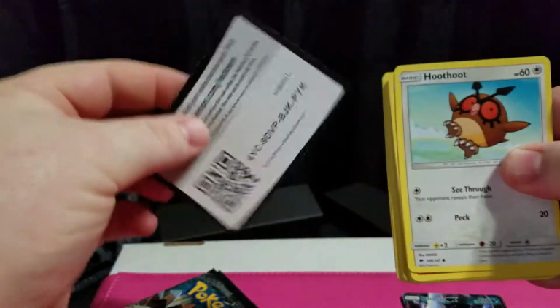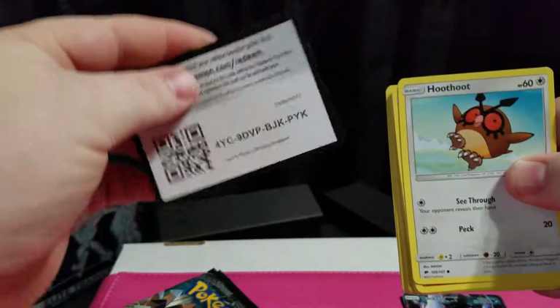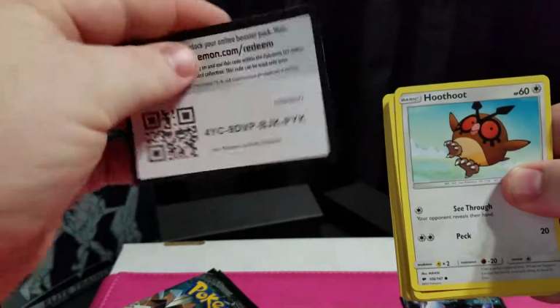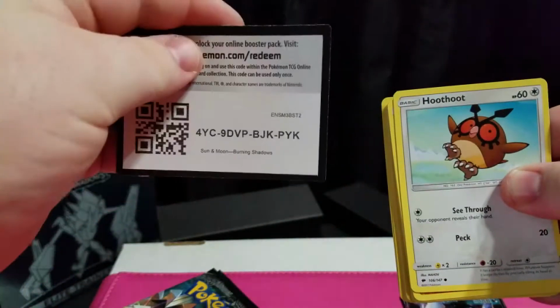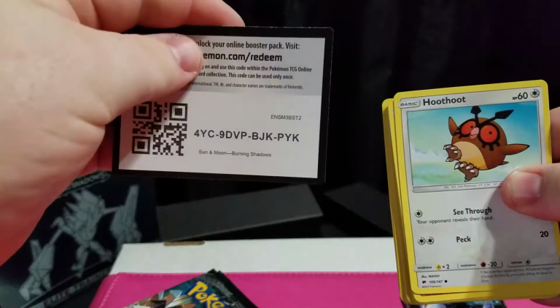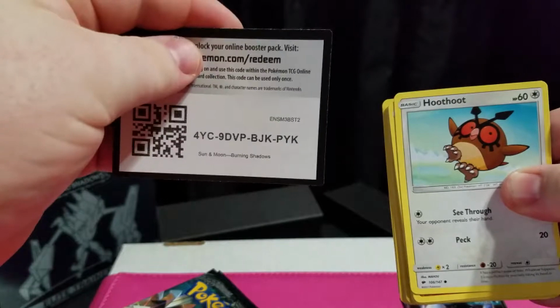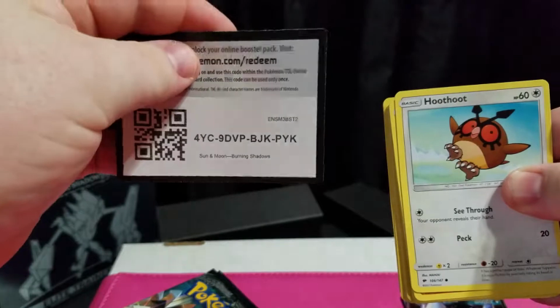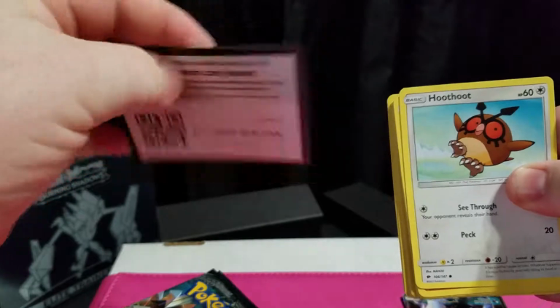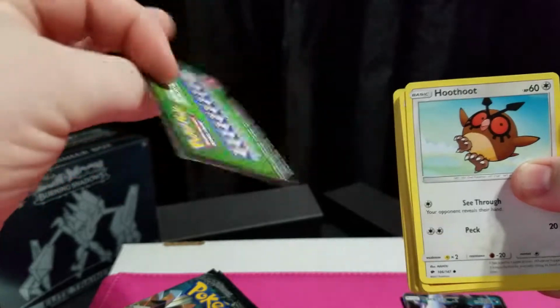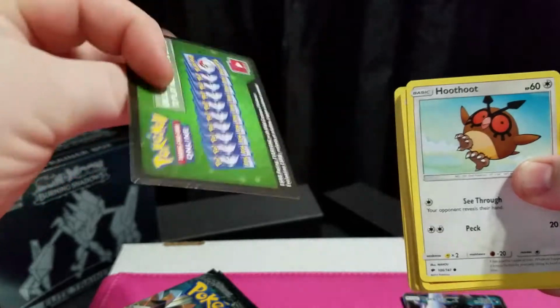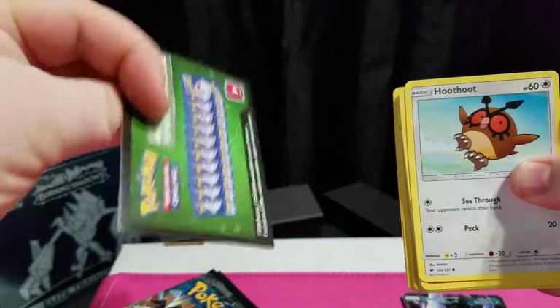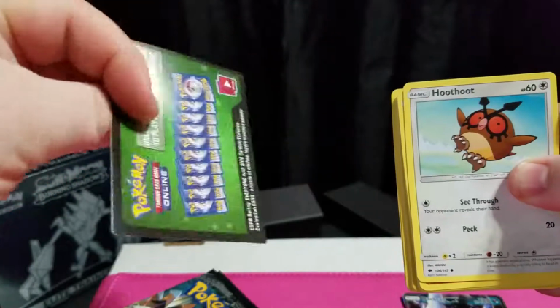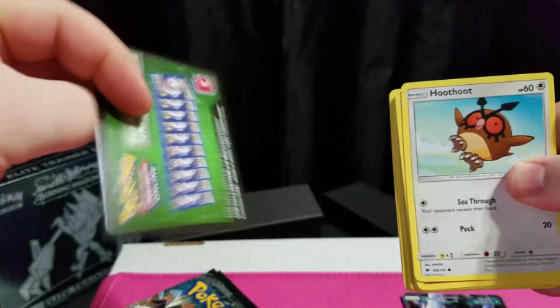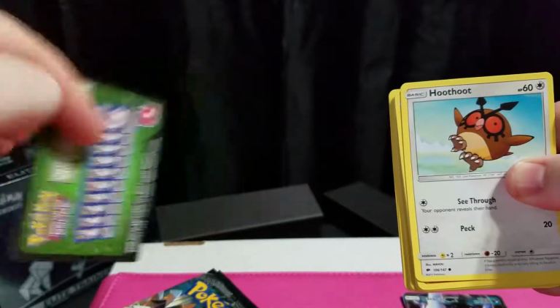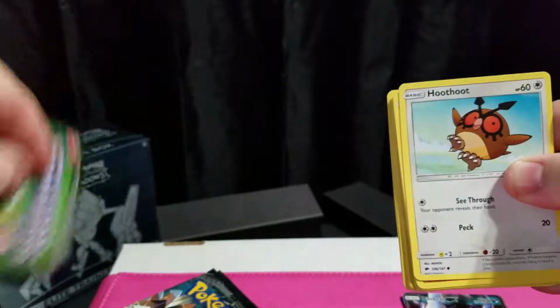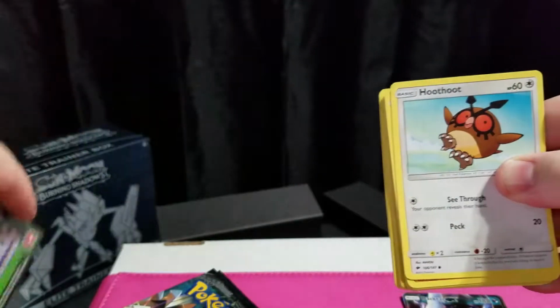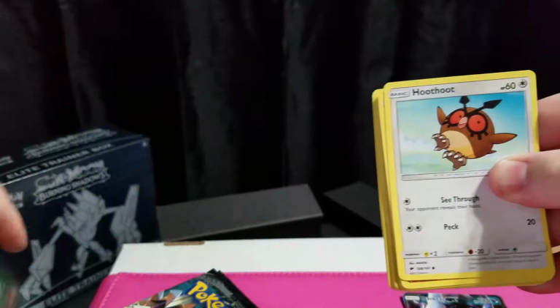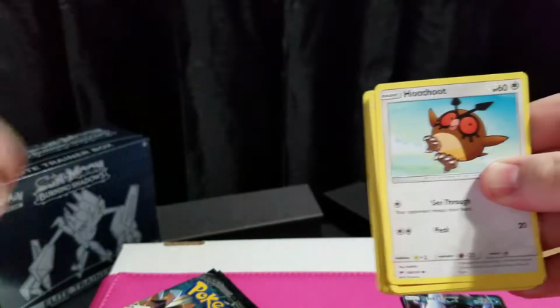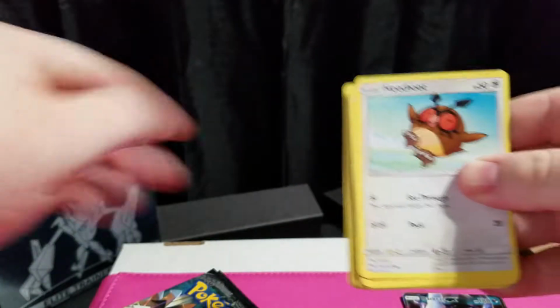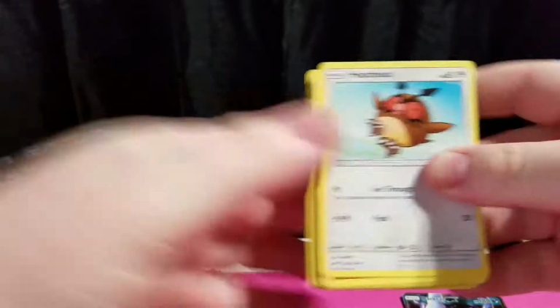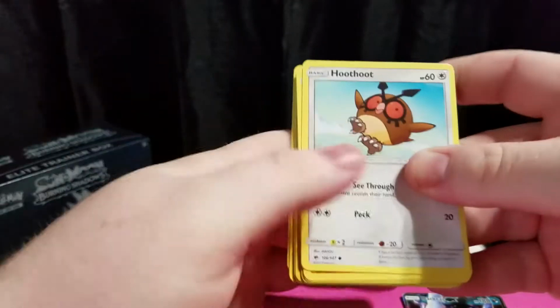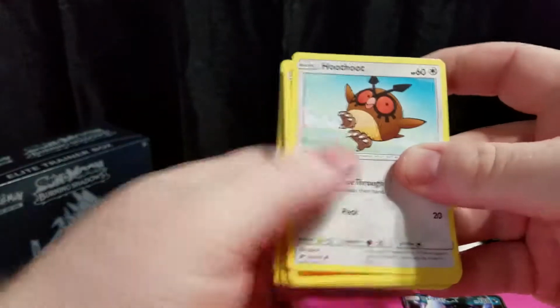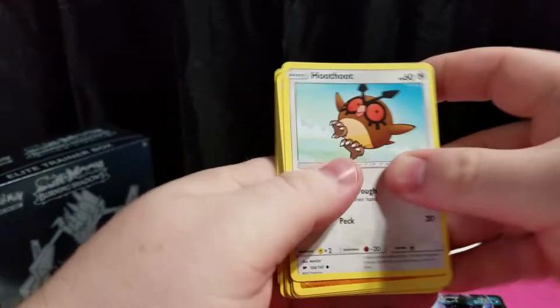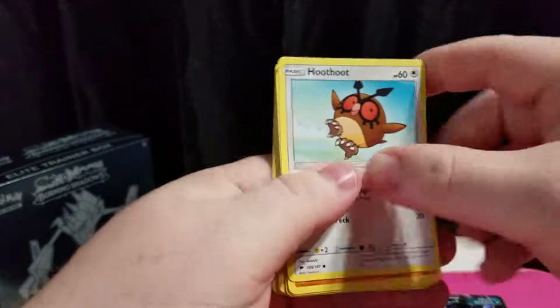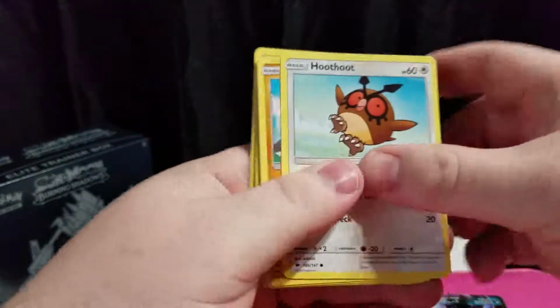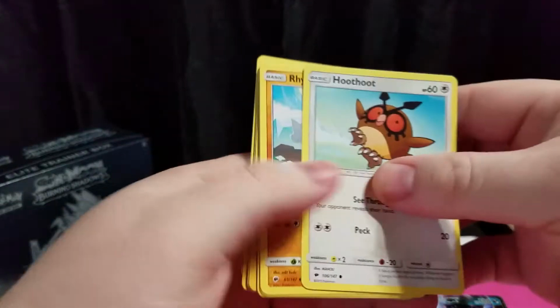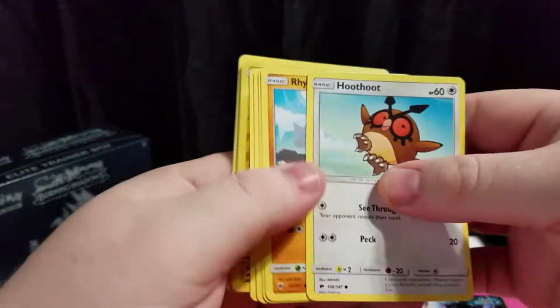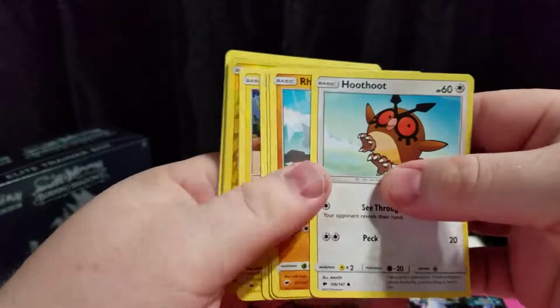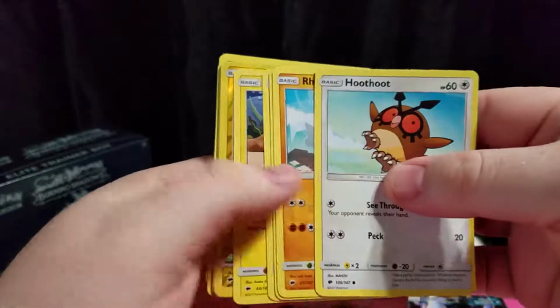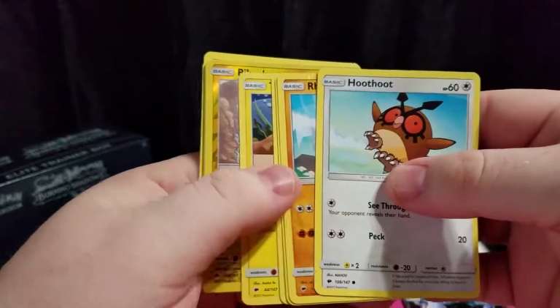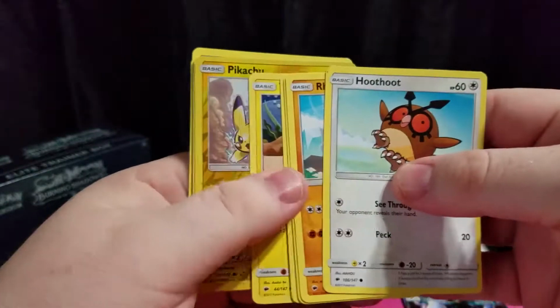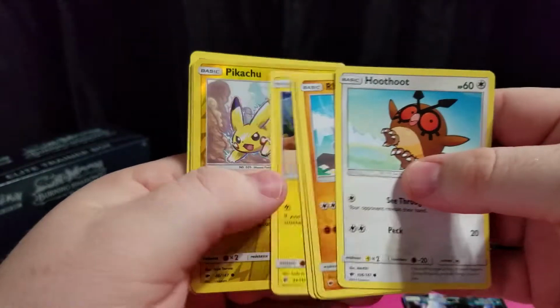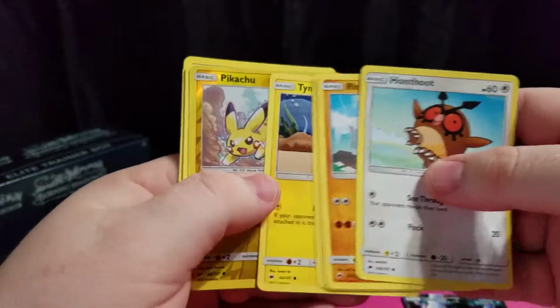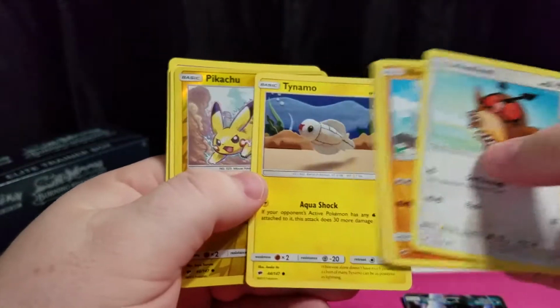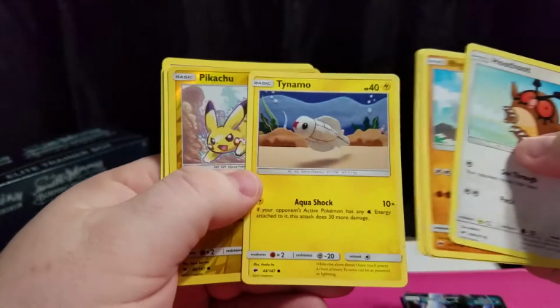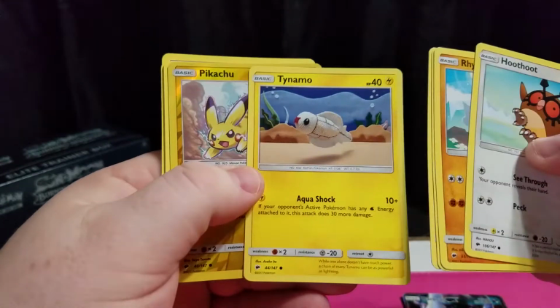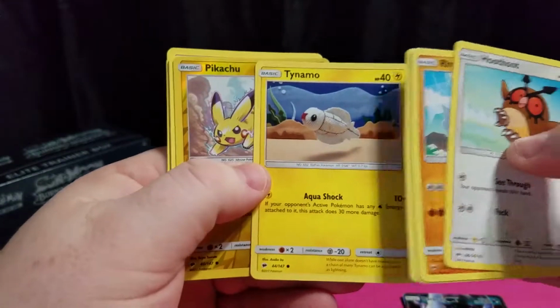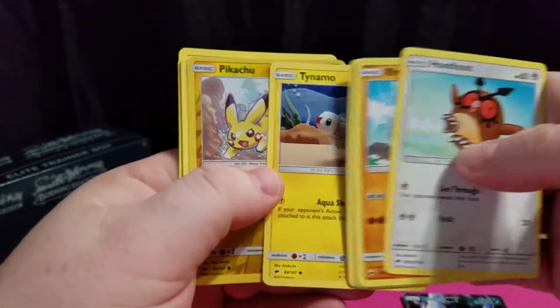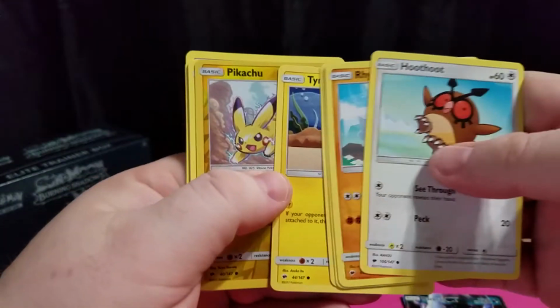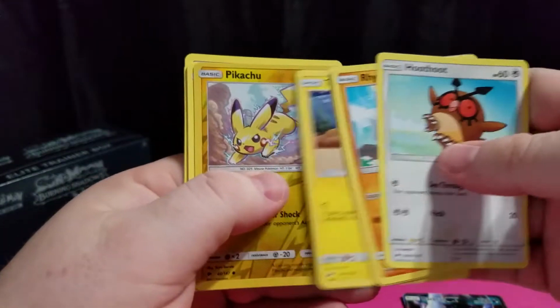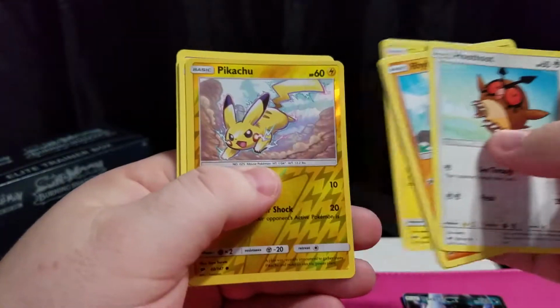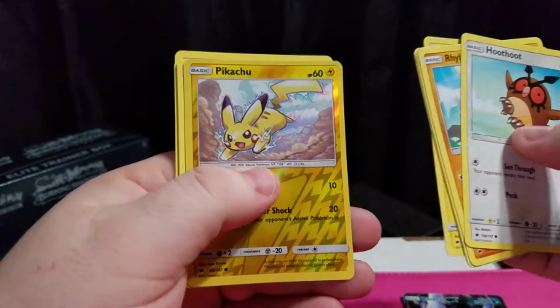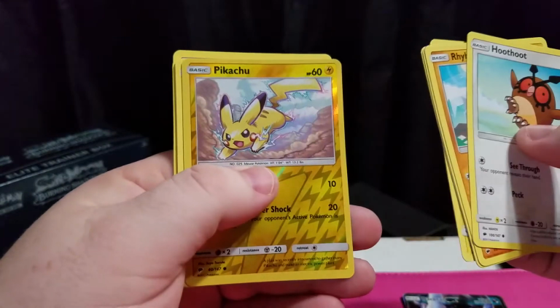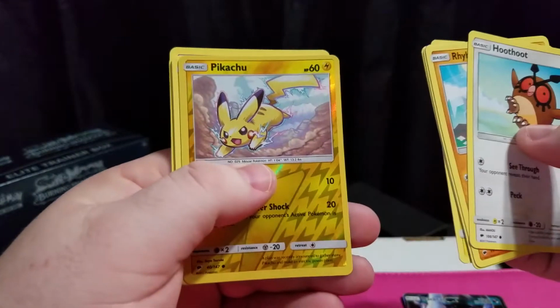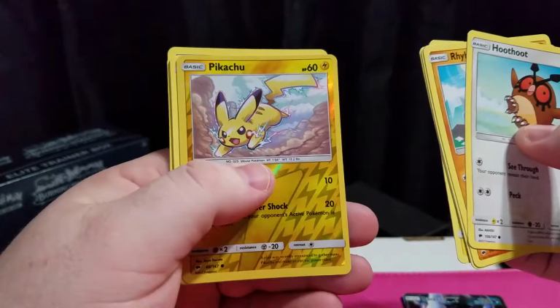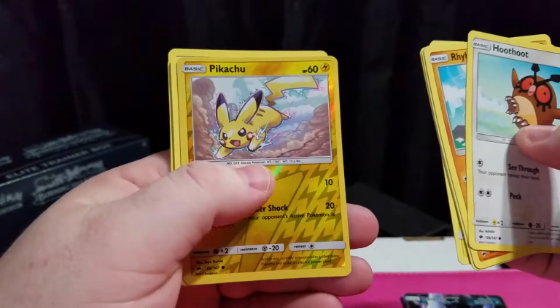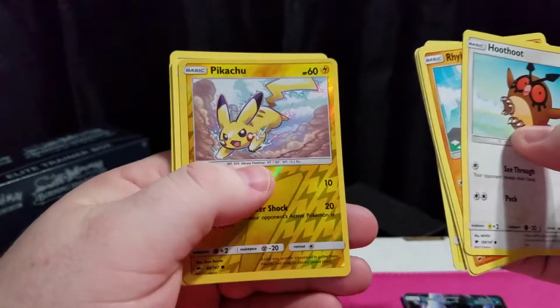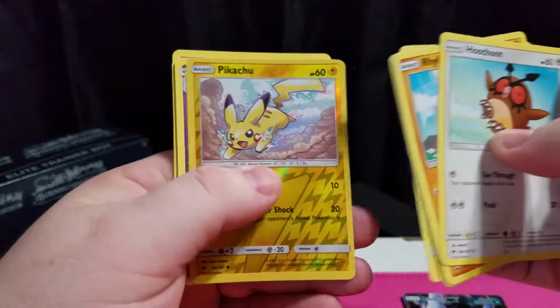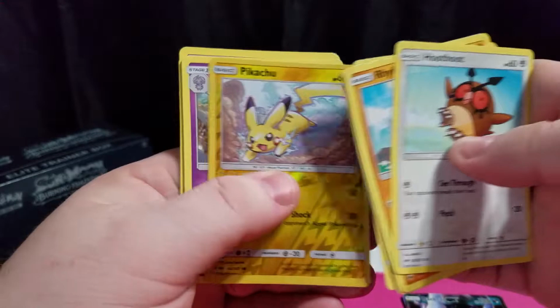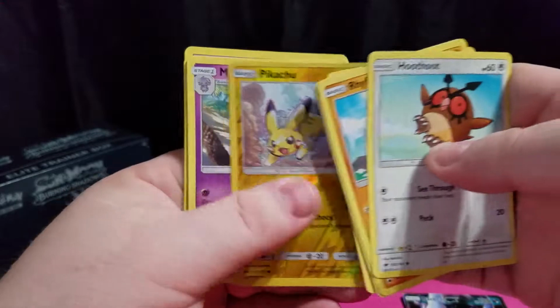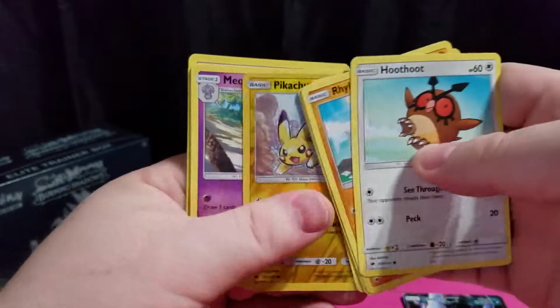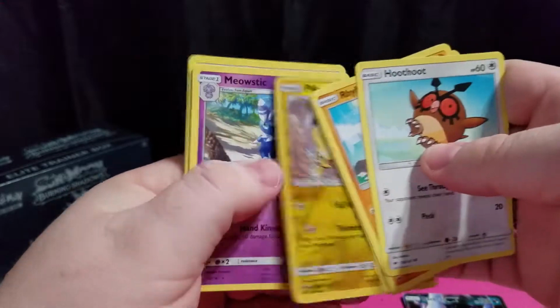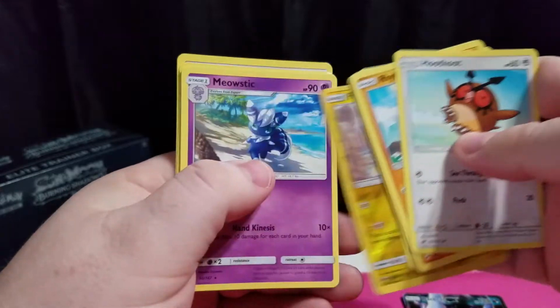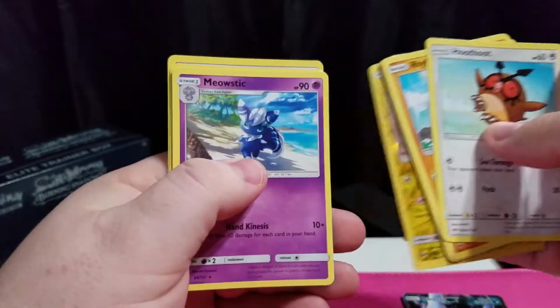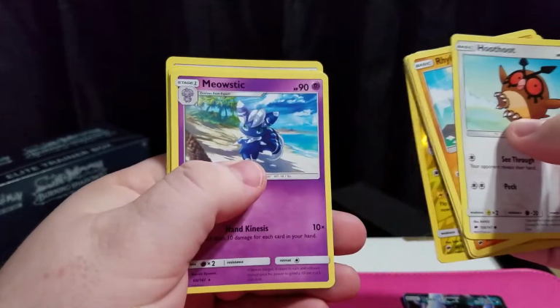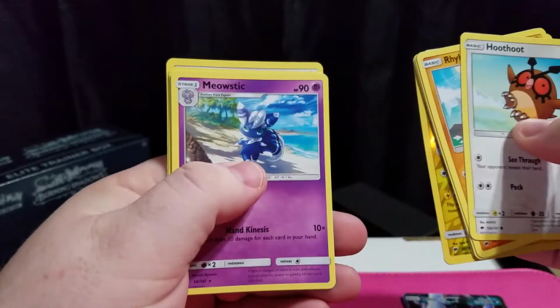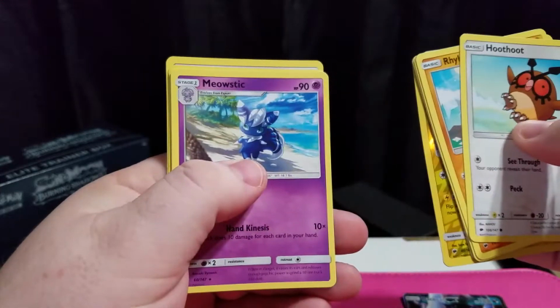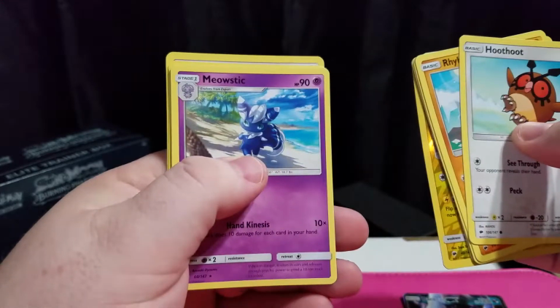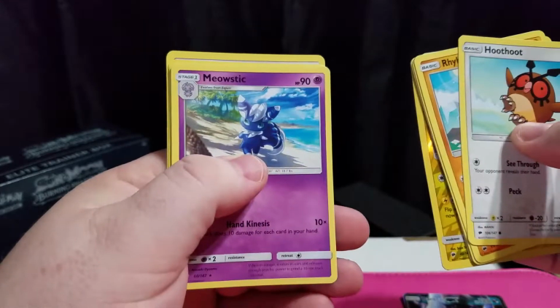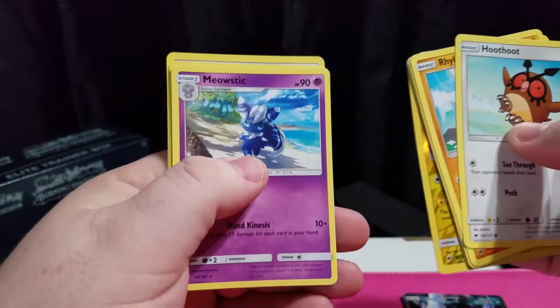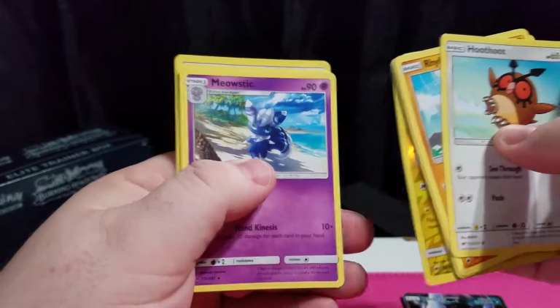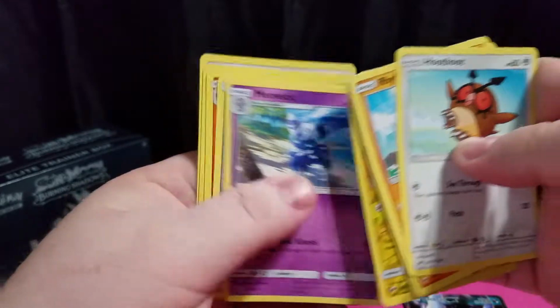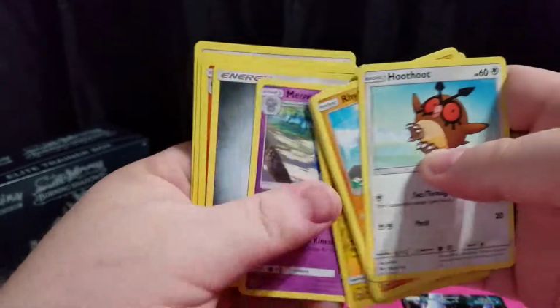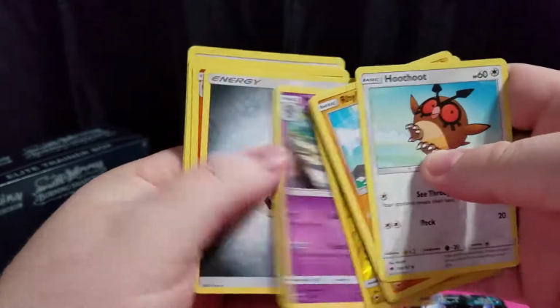Pack six: code card, regular one. Got a Pikachu and a Meowstic.